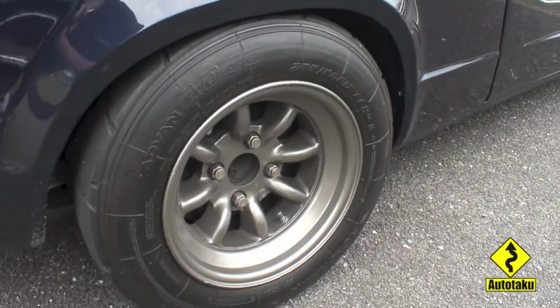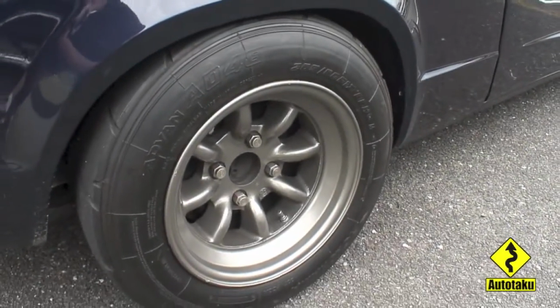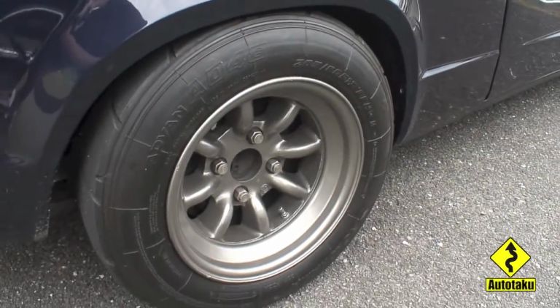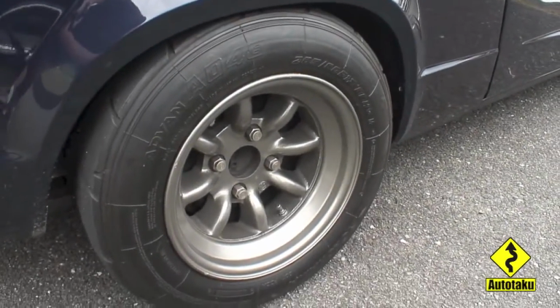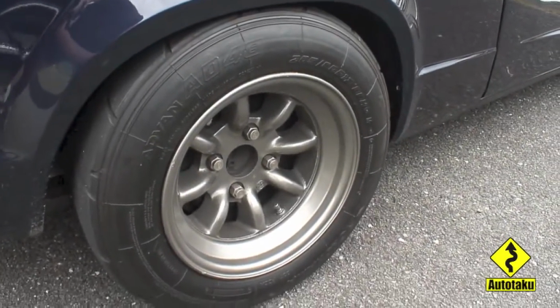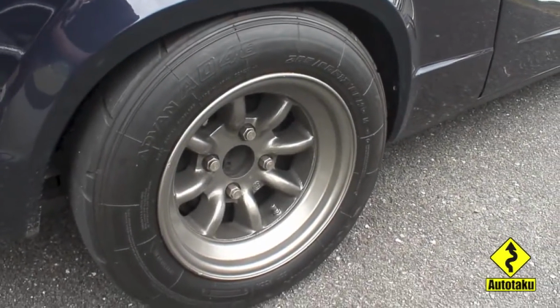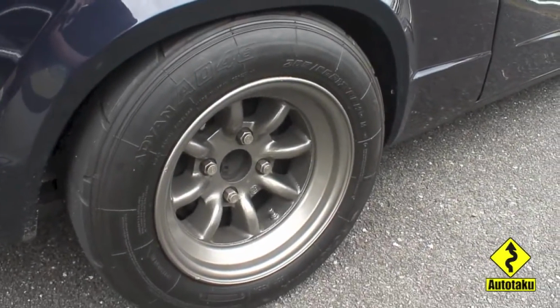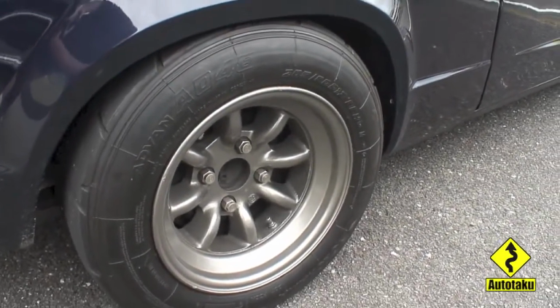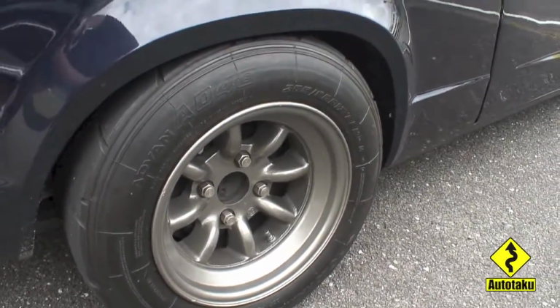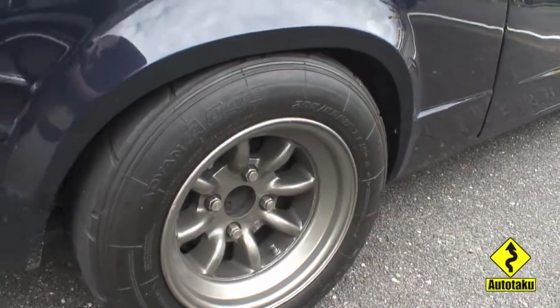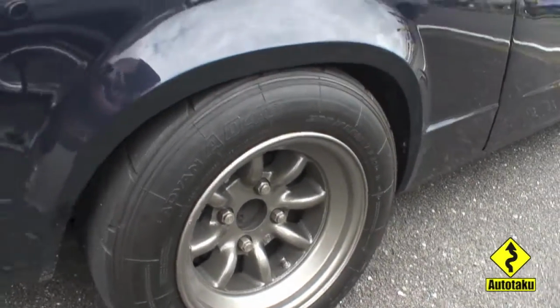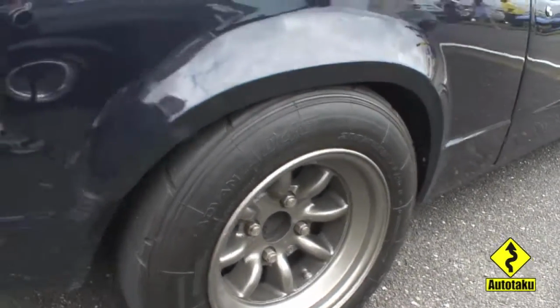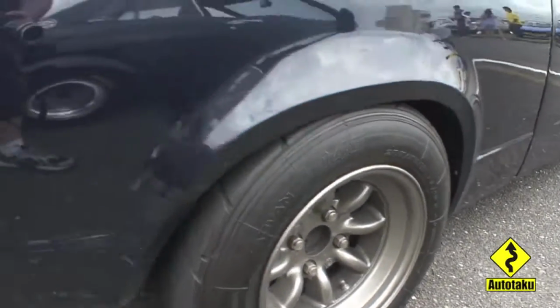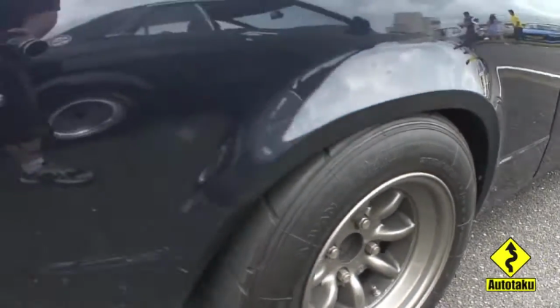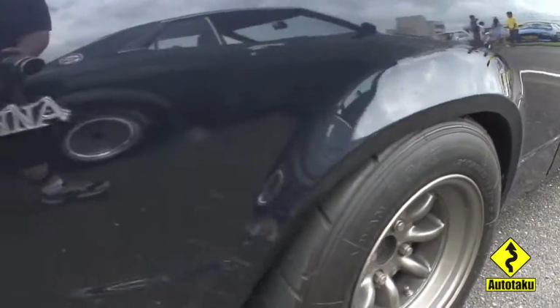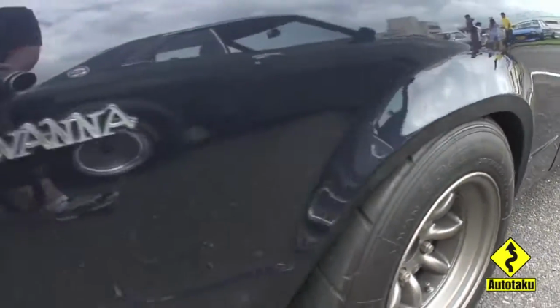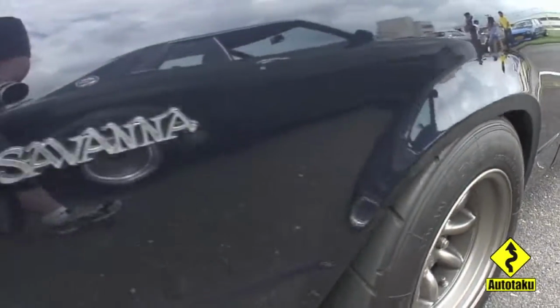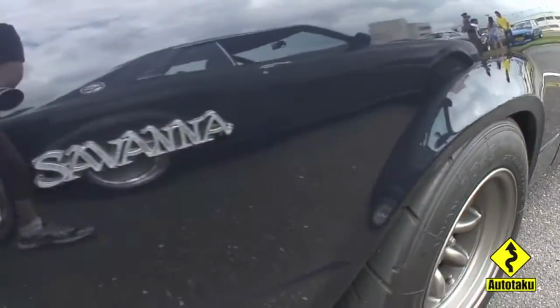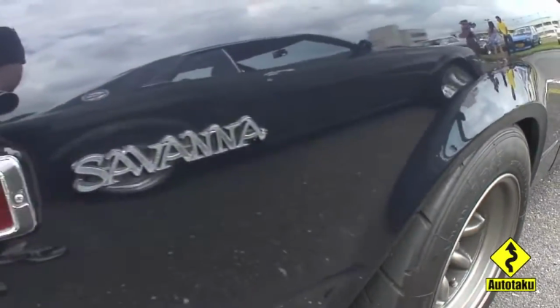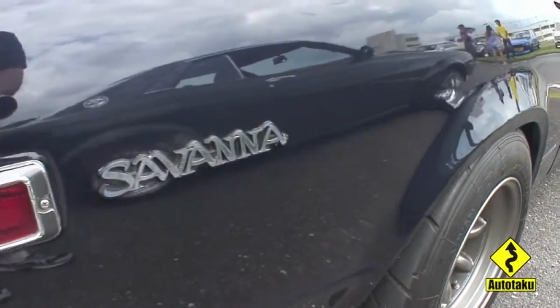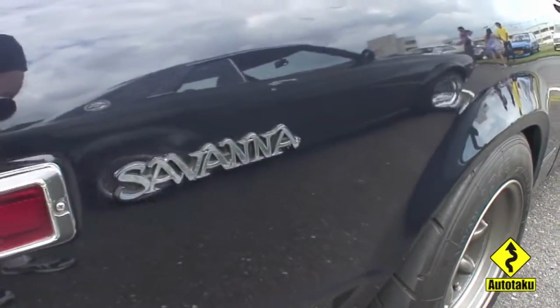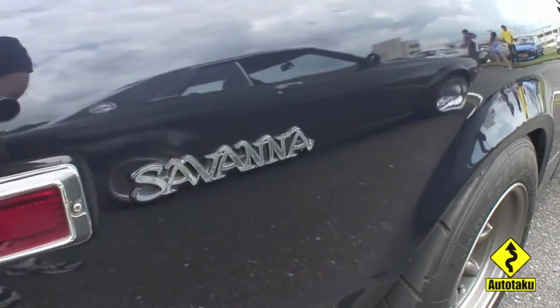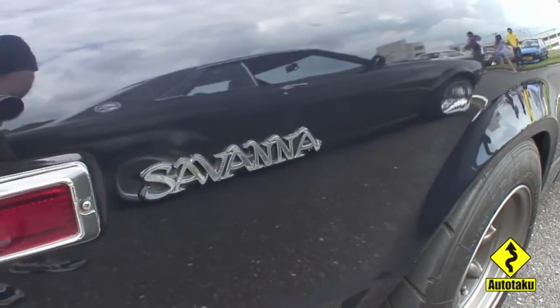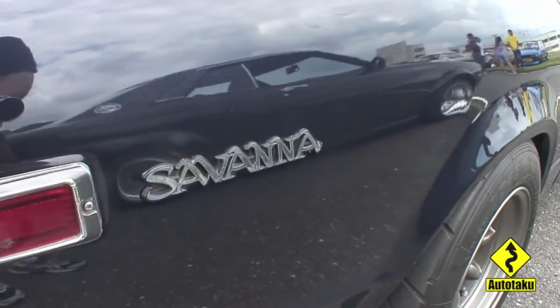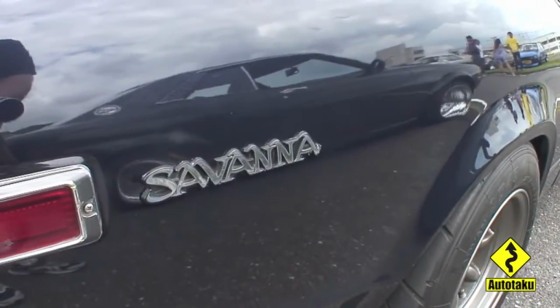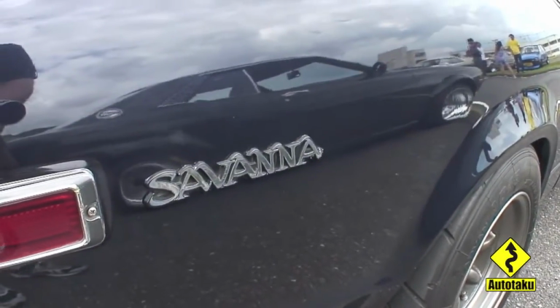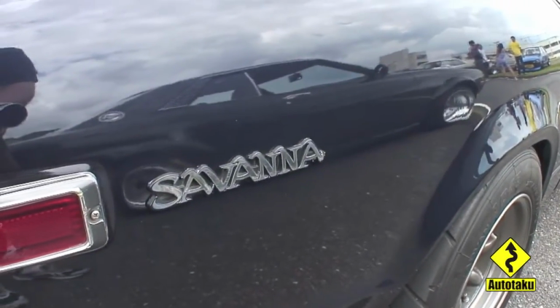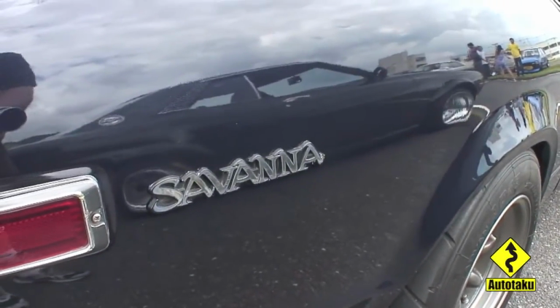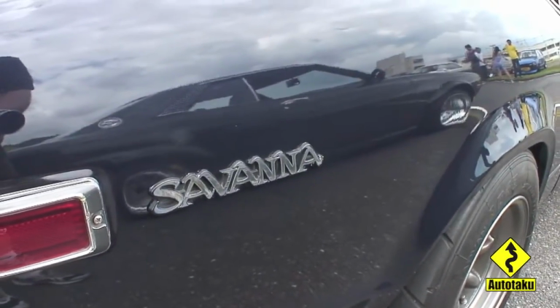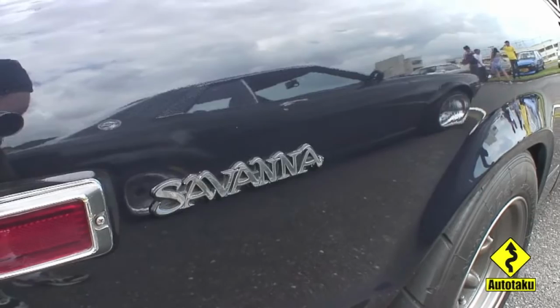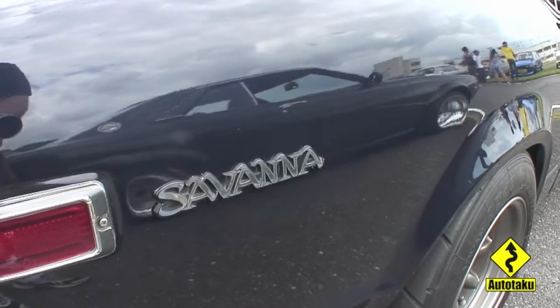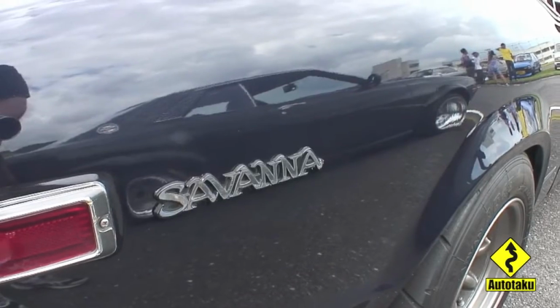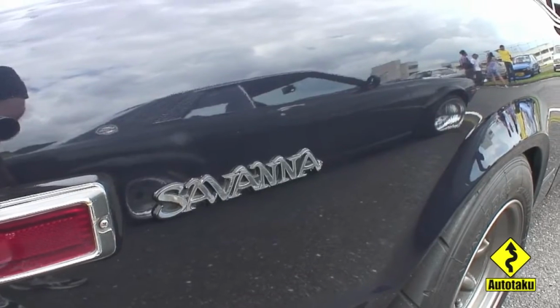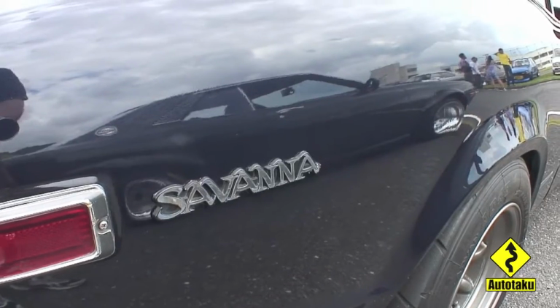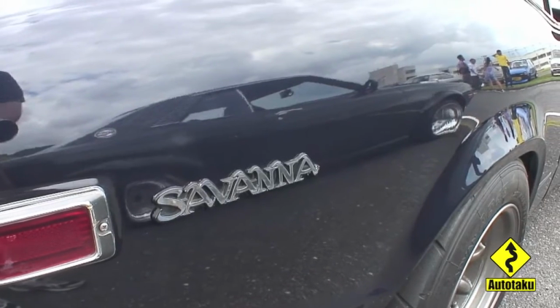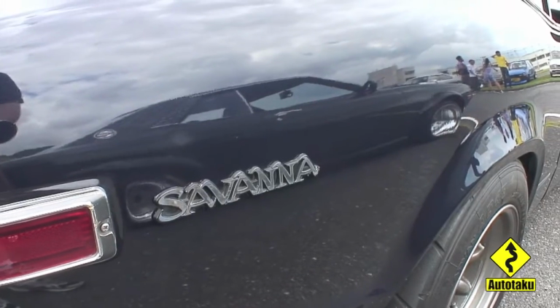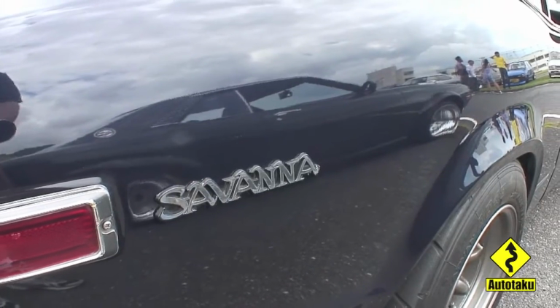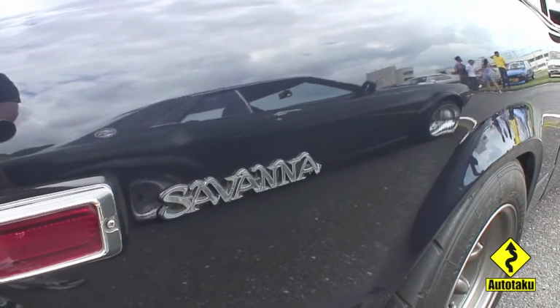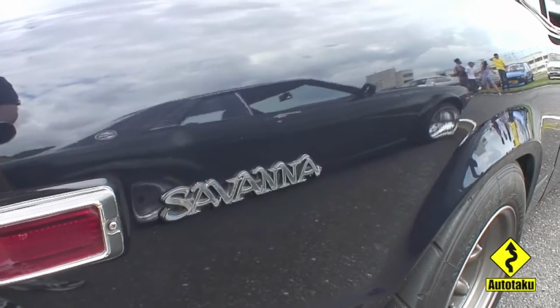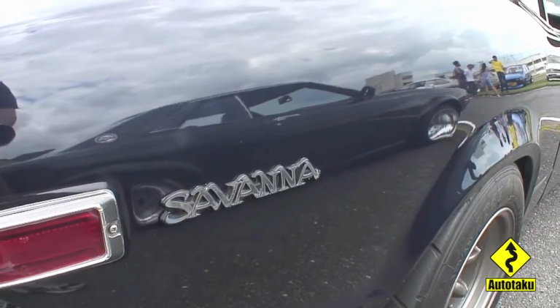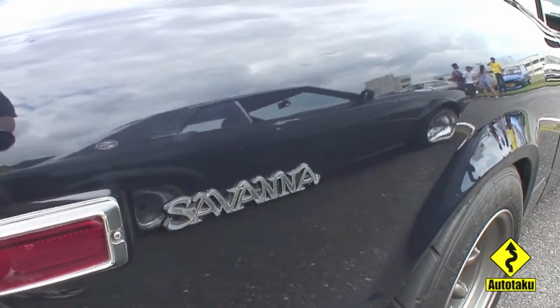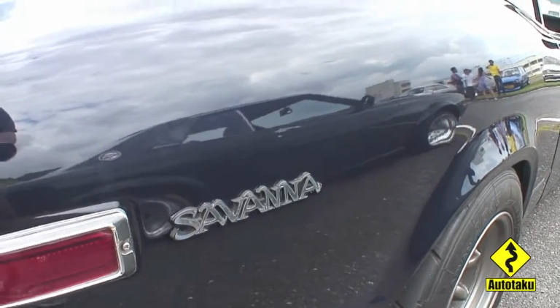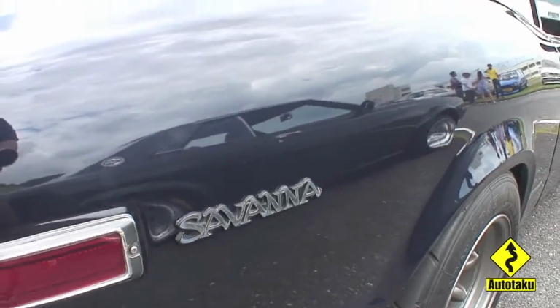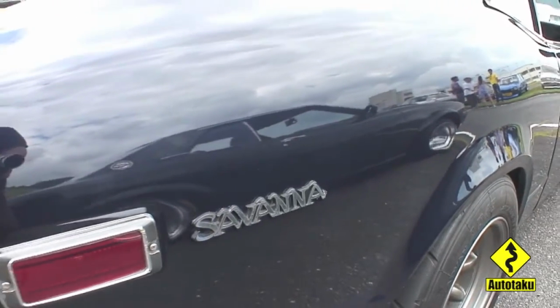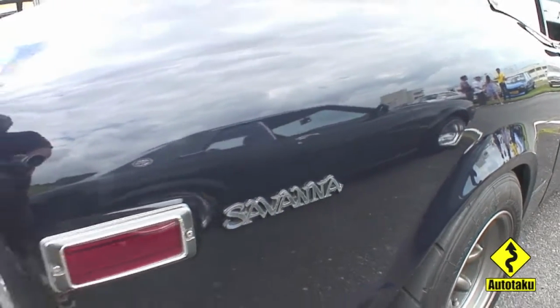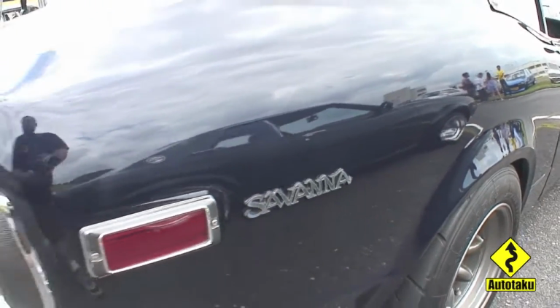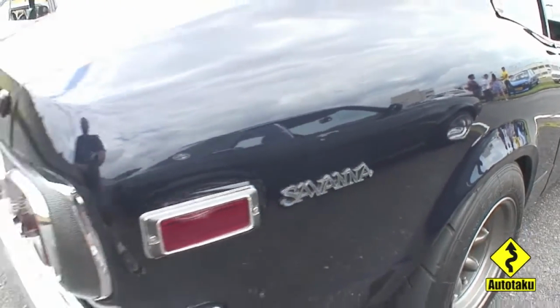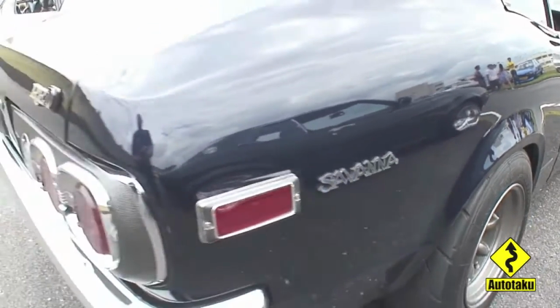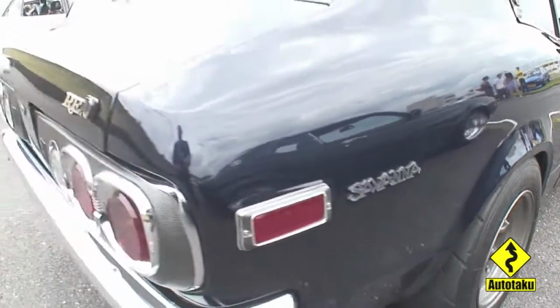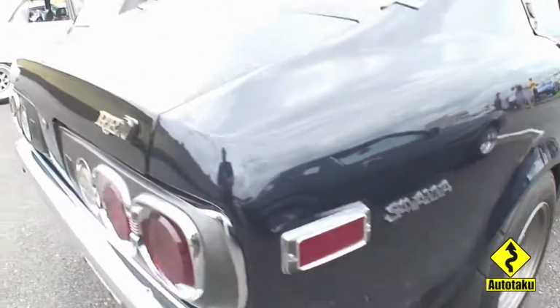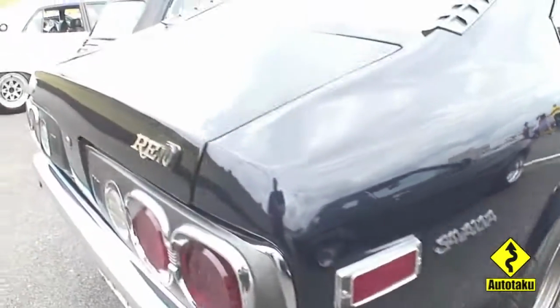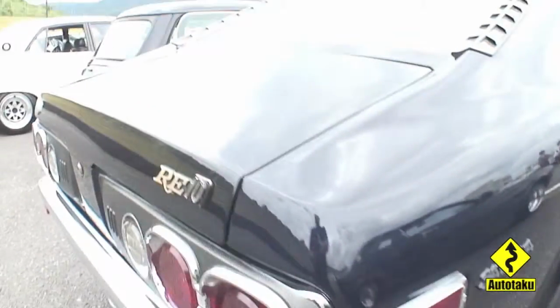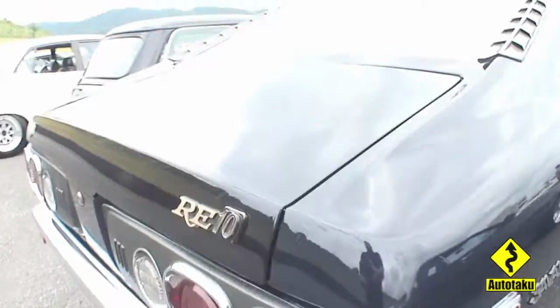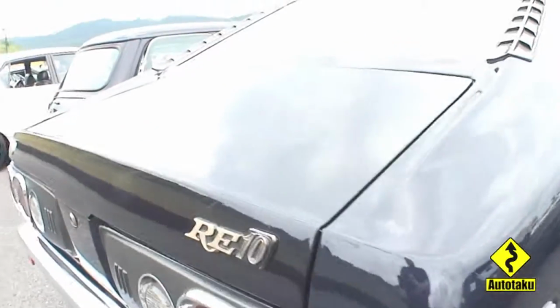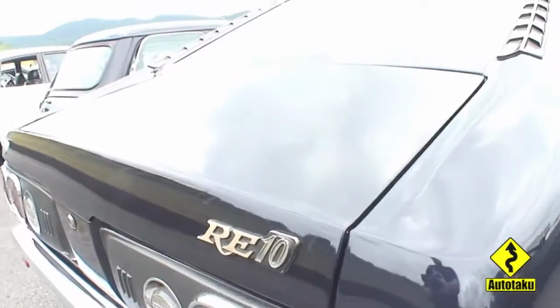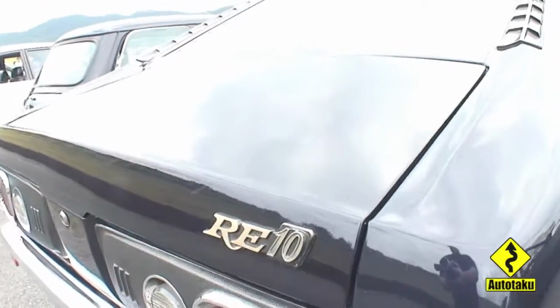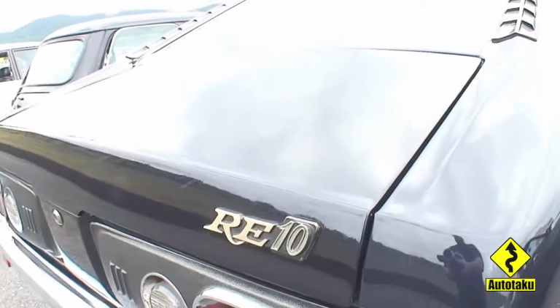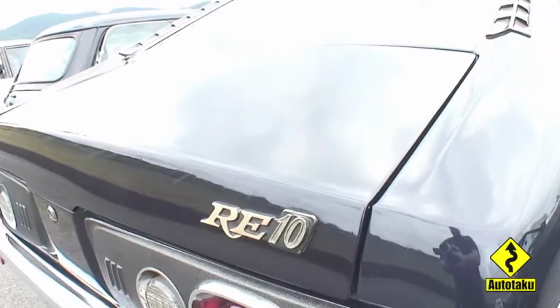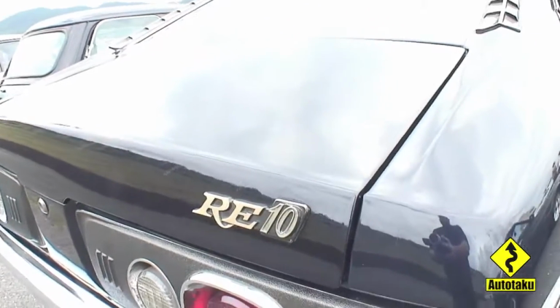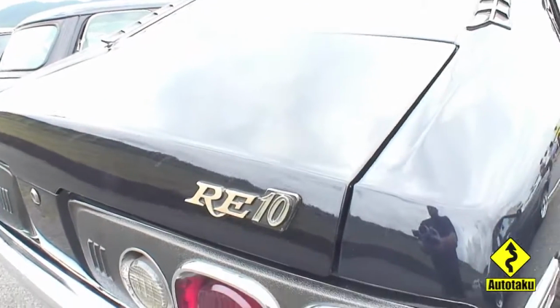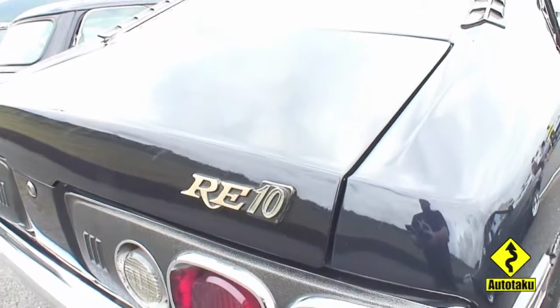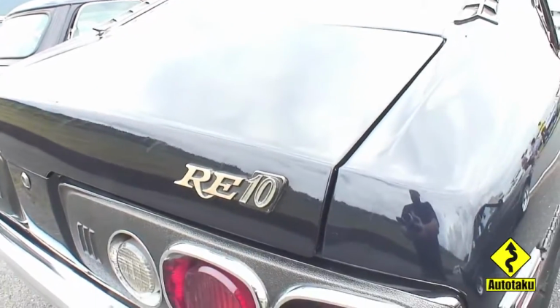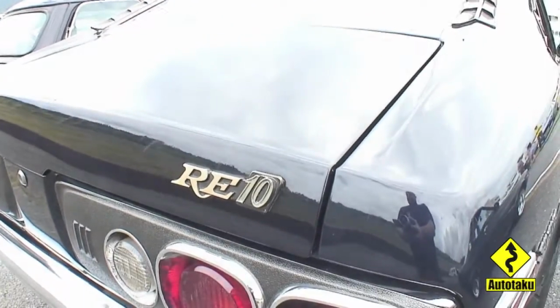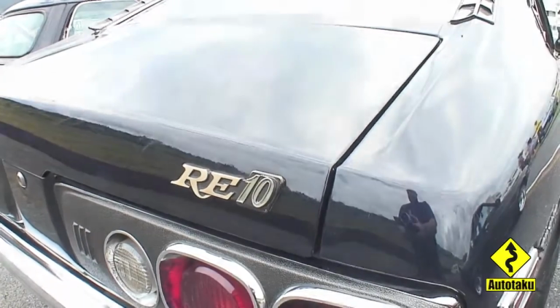Though I don't know too much about this option package. This one here is in really good condition — the Savannah RX3, as they were known in Japan.